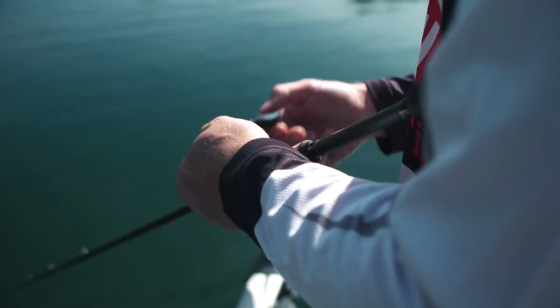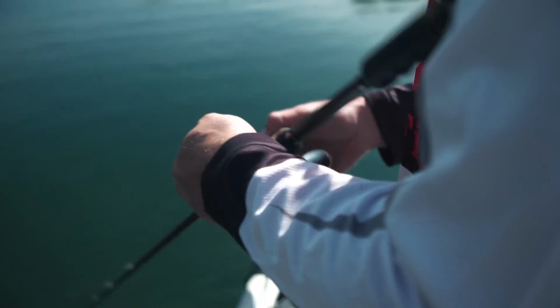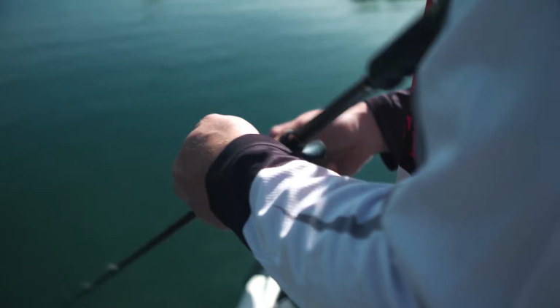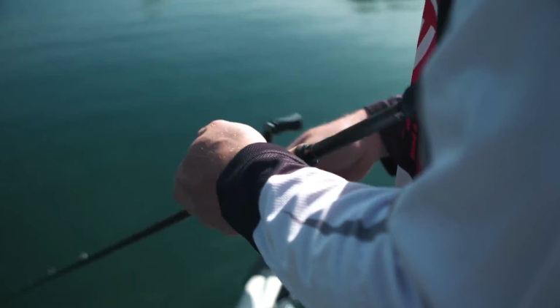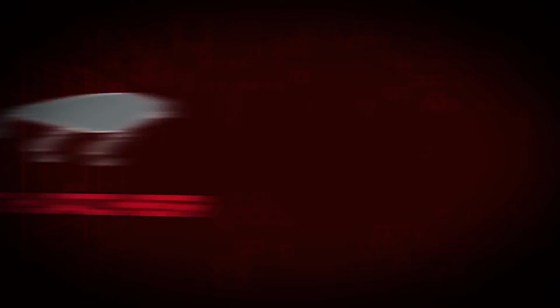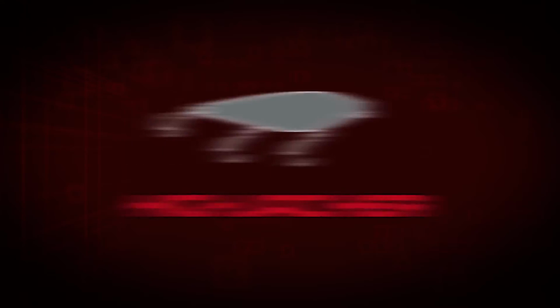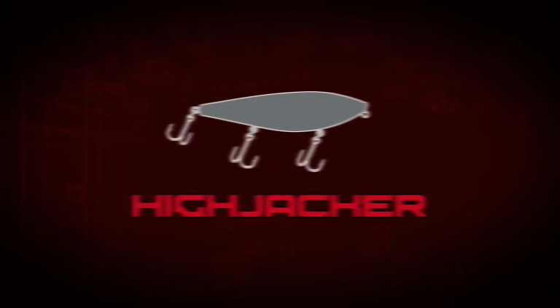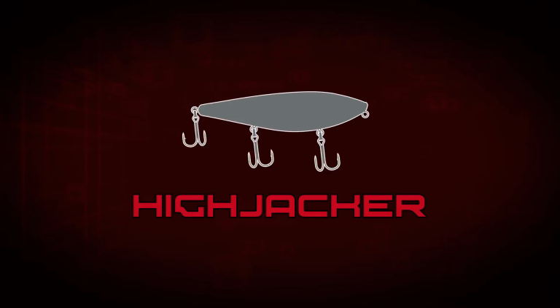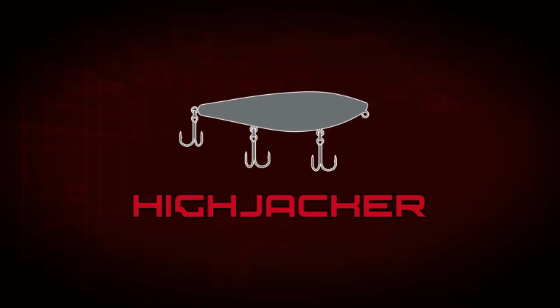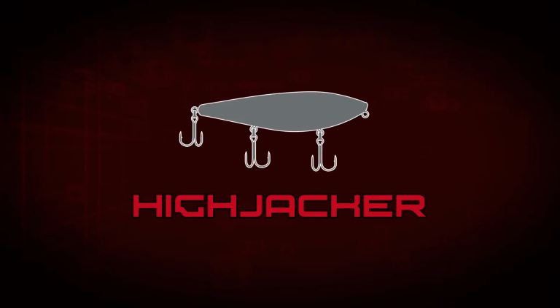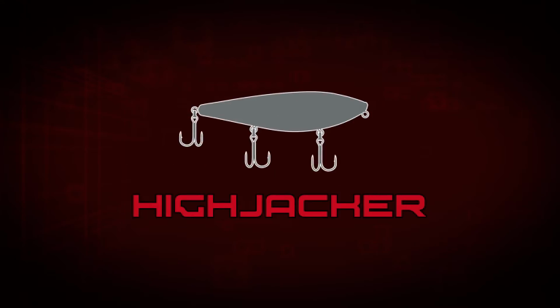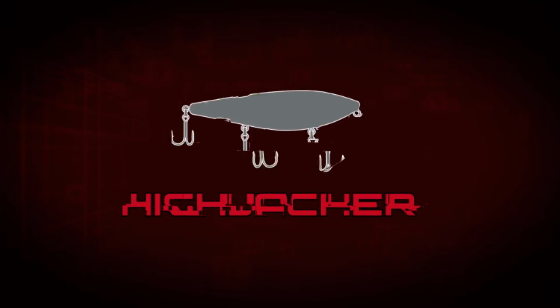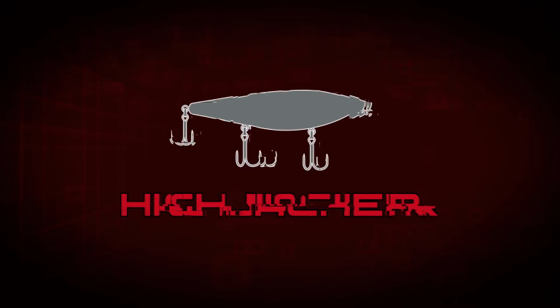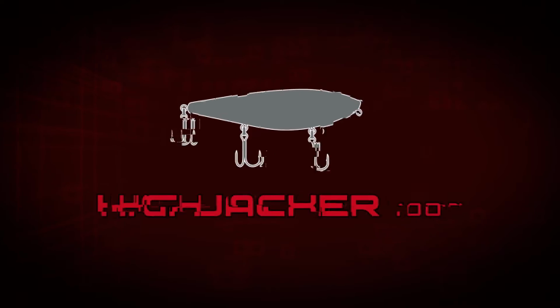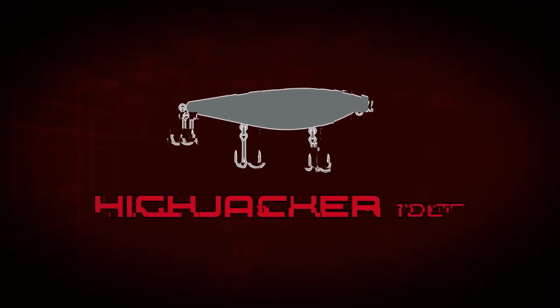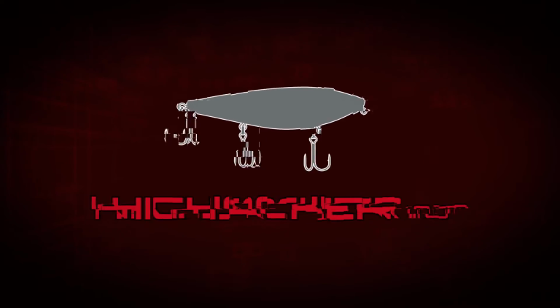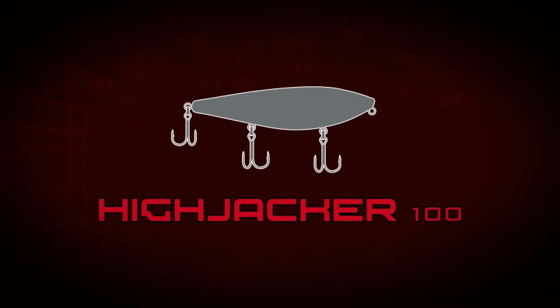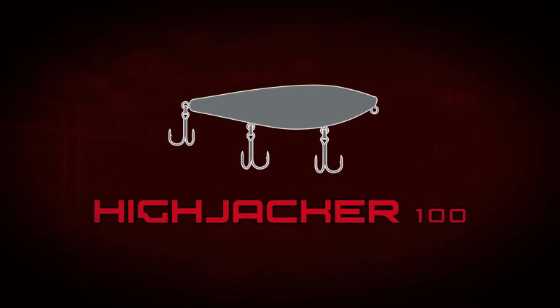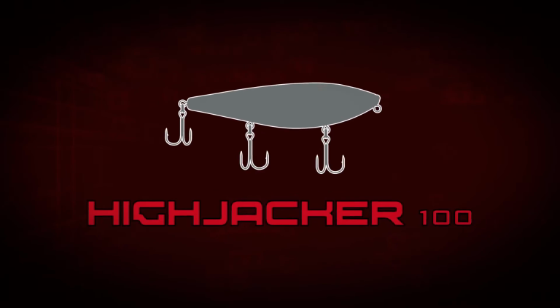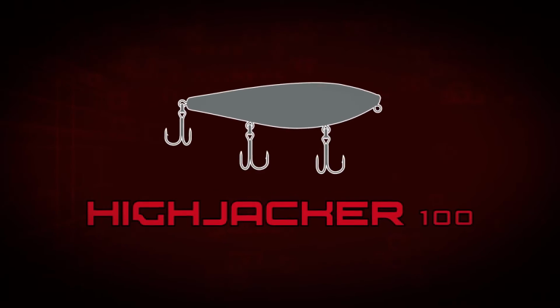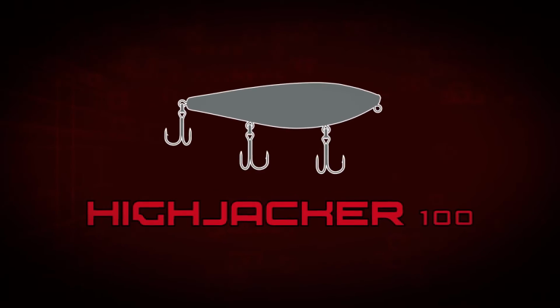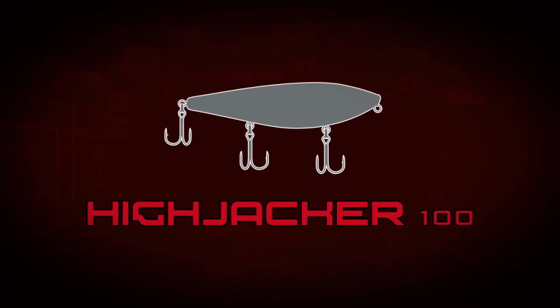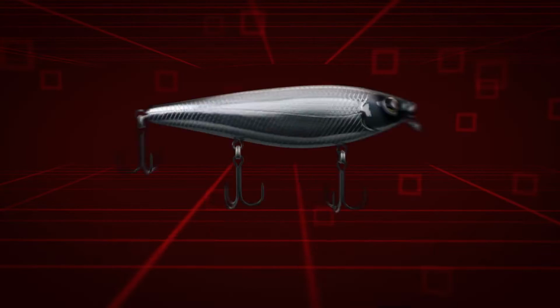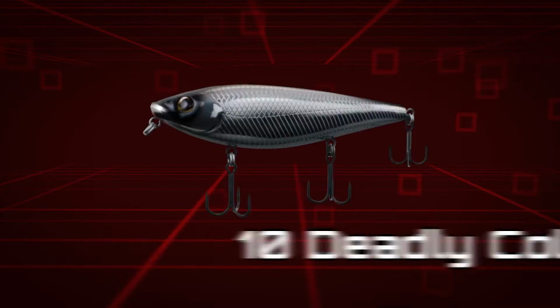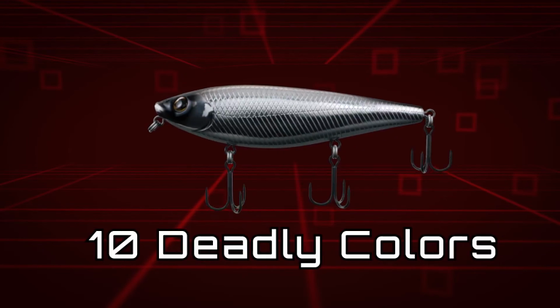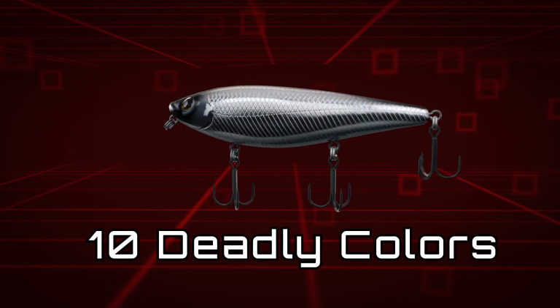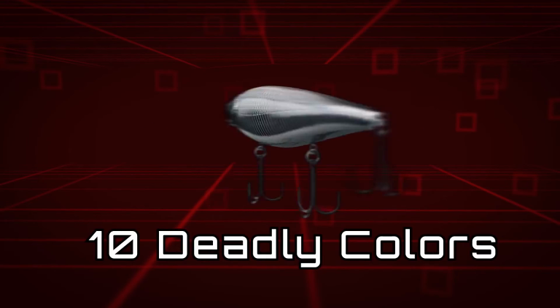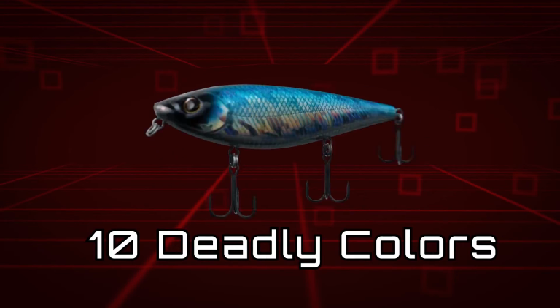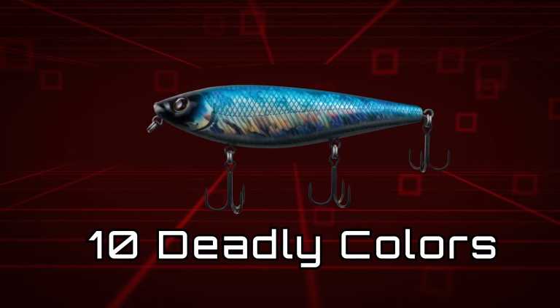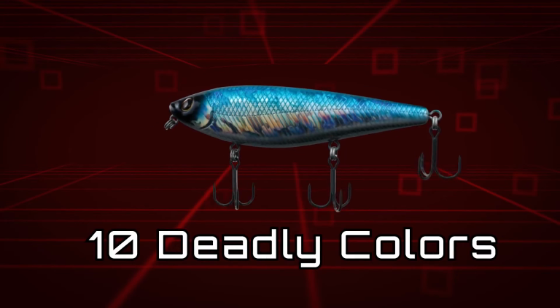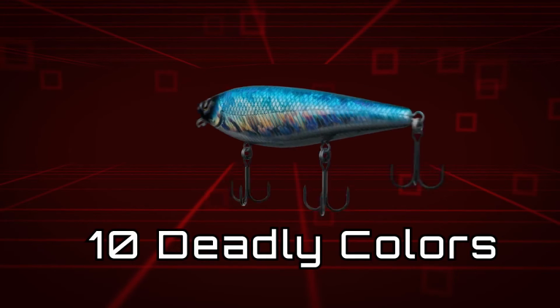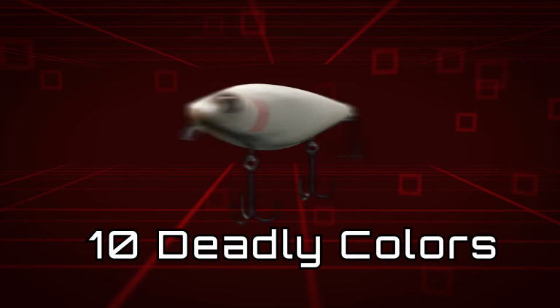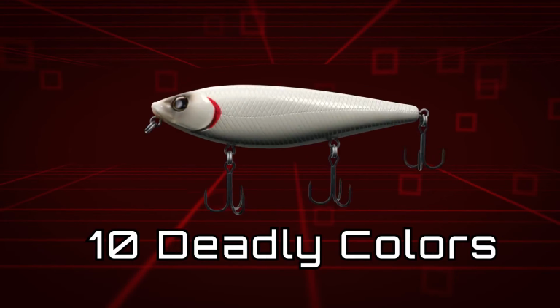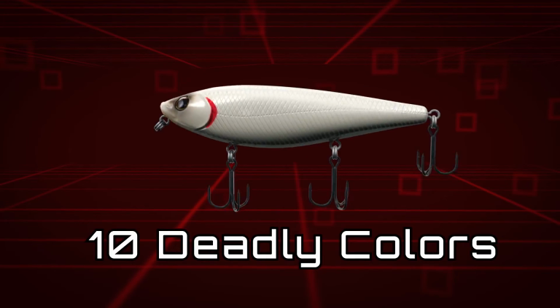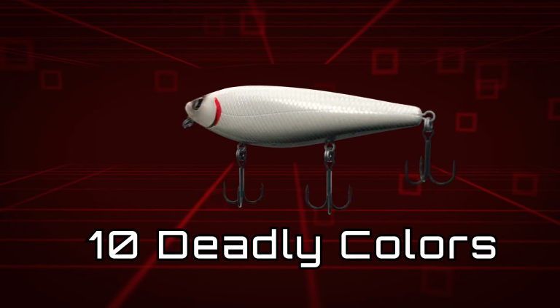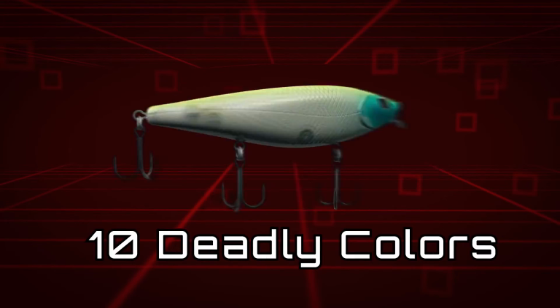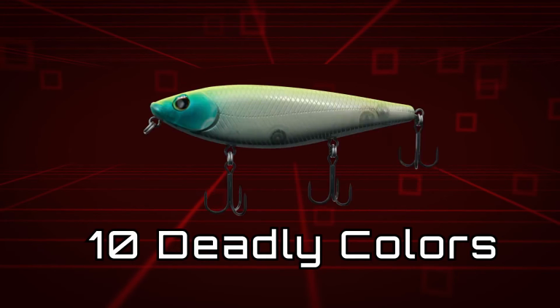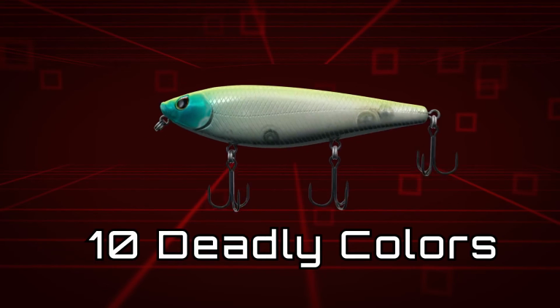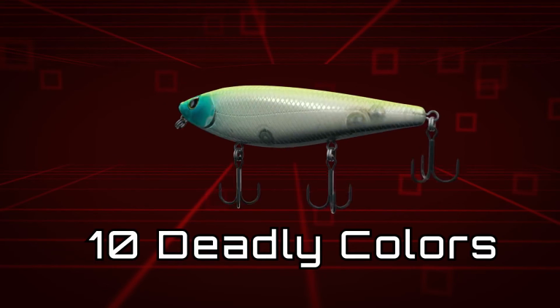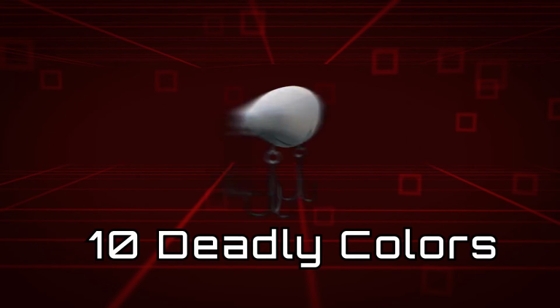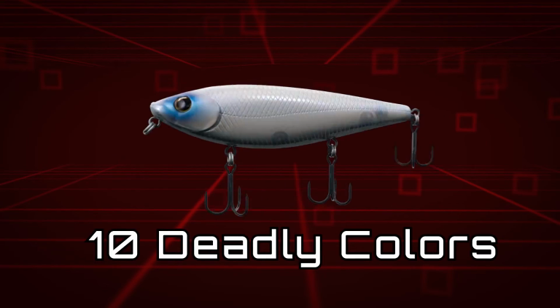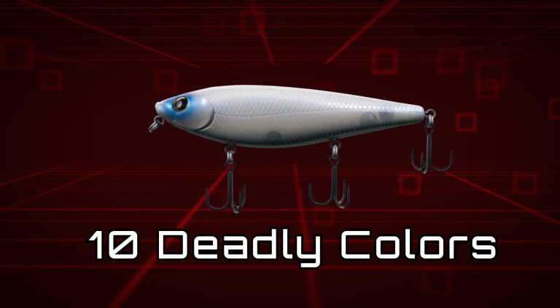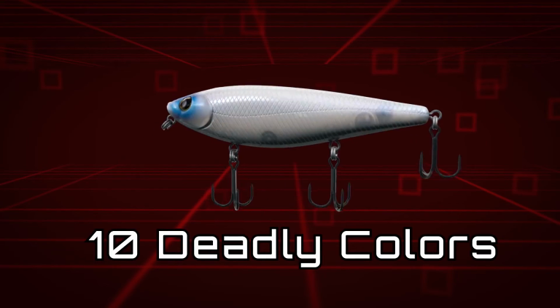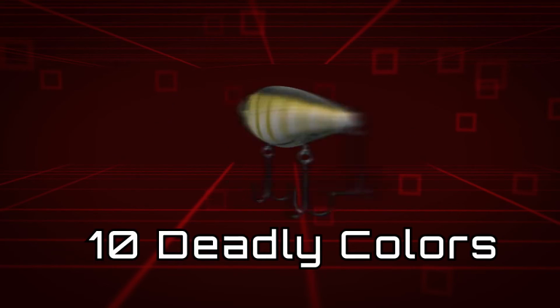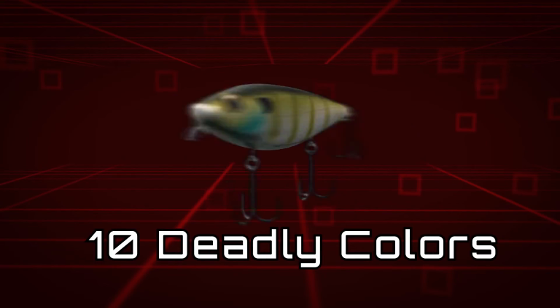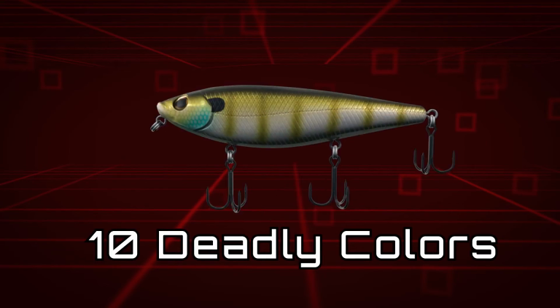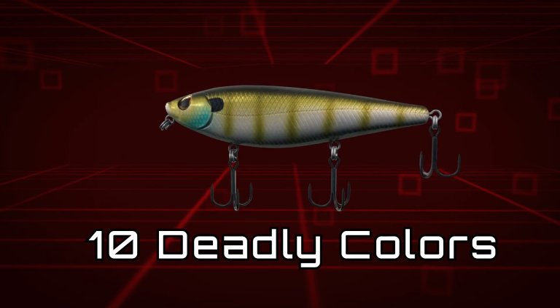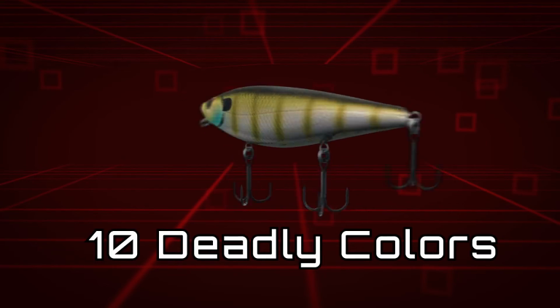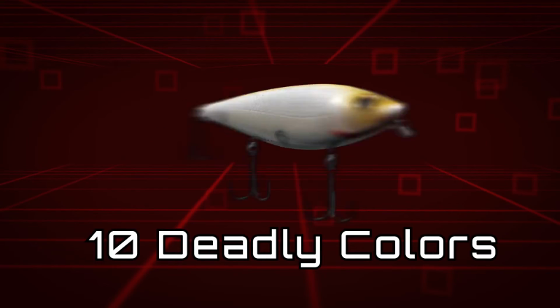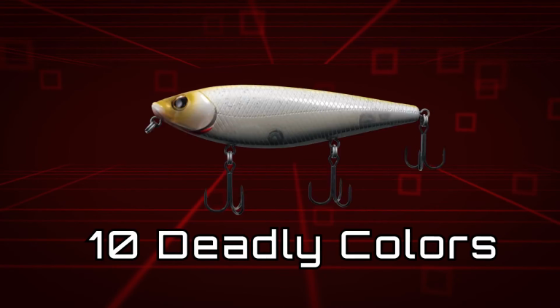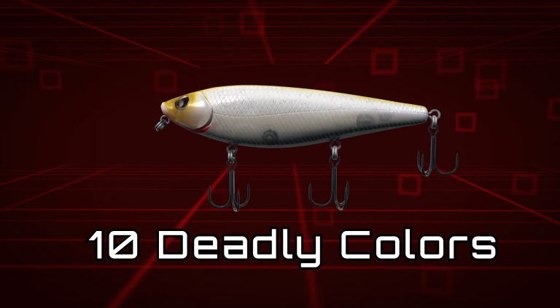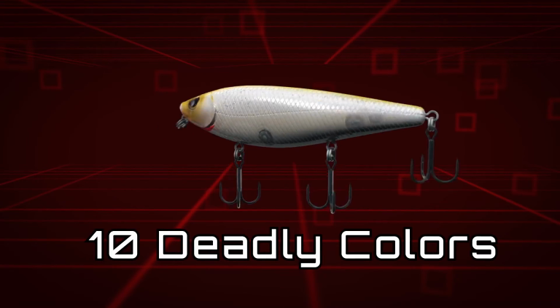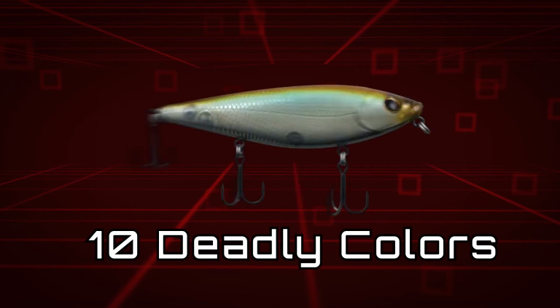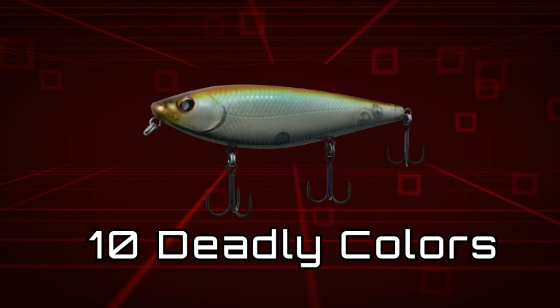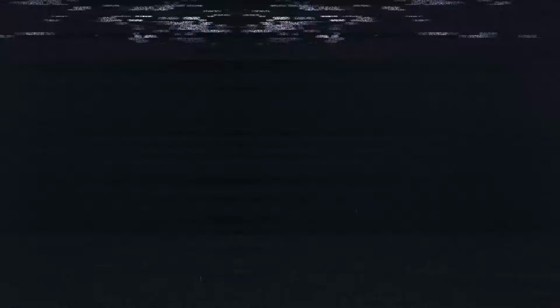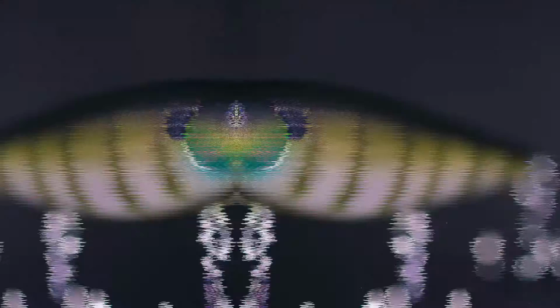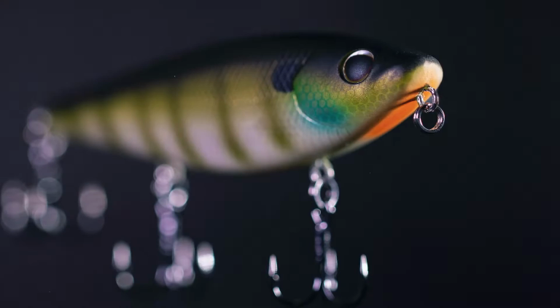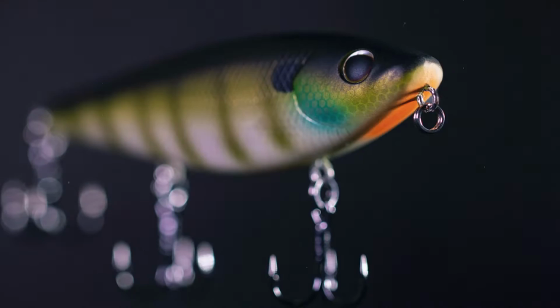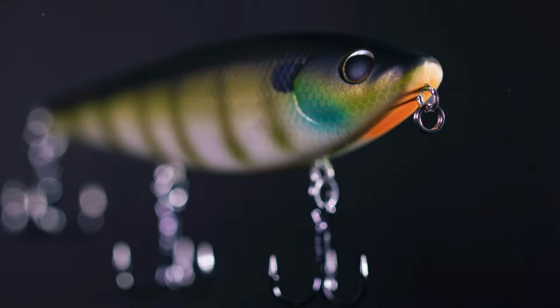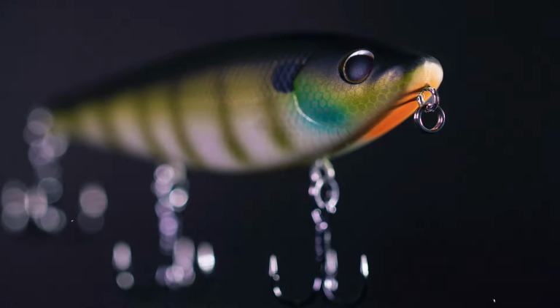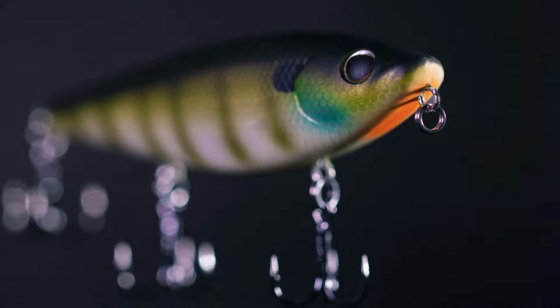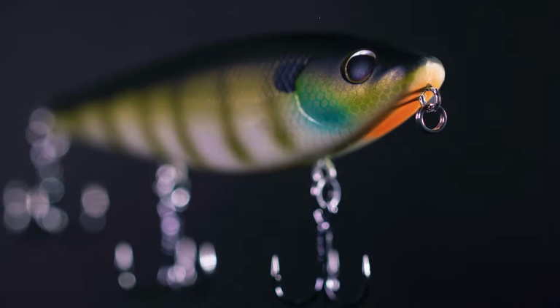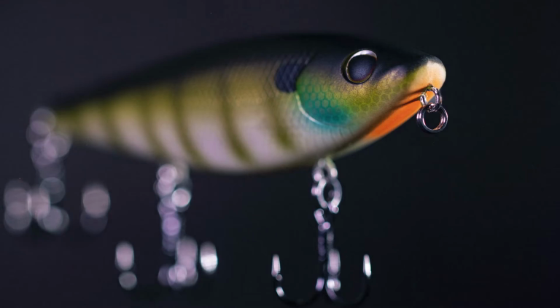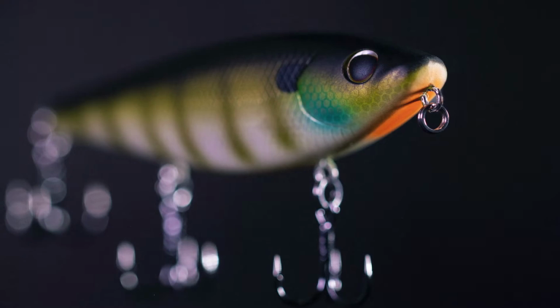The Hijacker comes in one size and ten deadly colors.